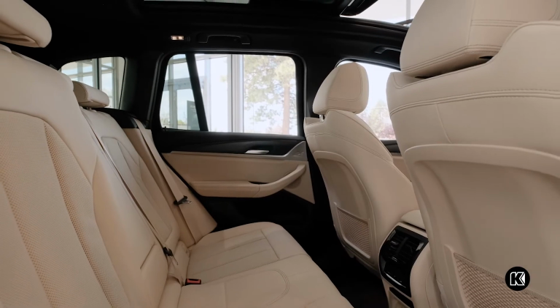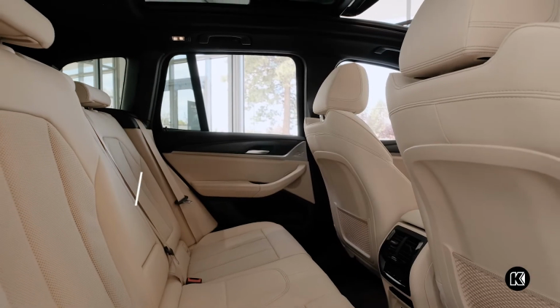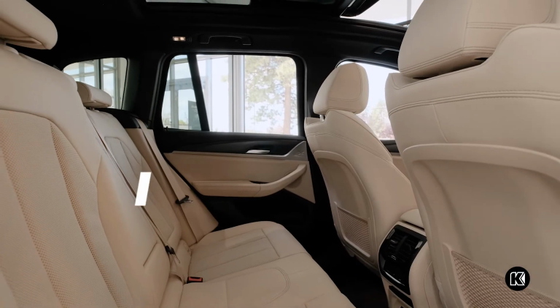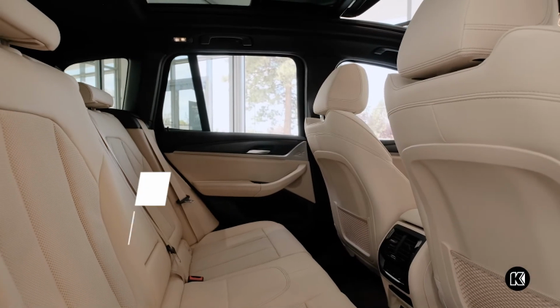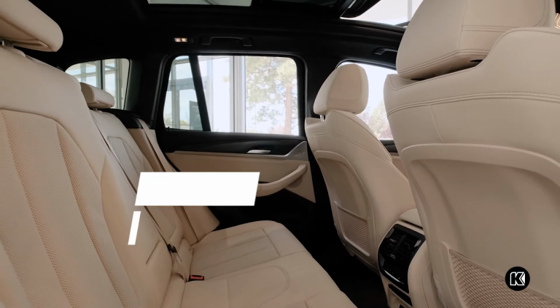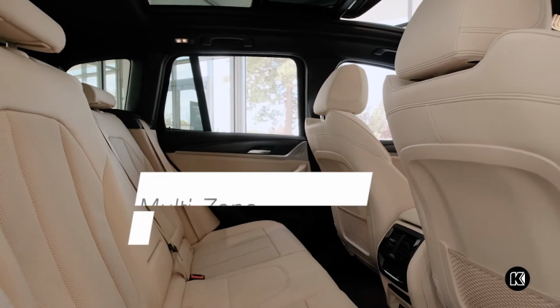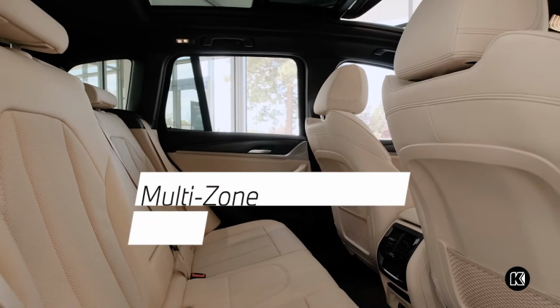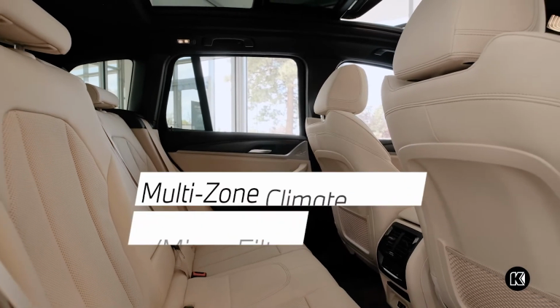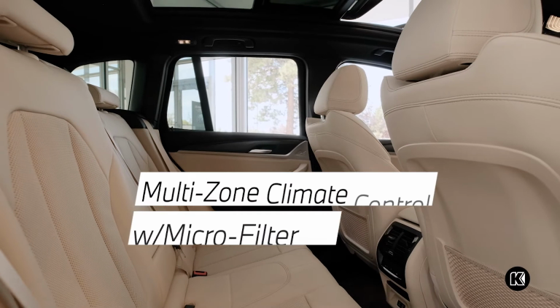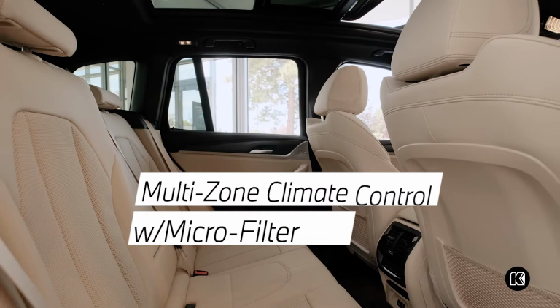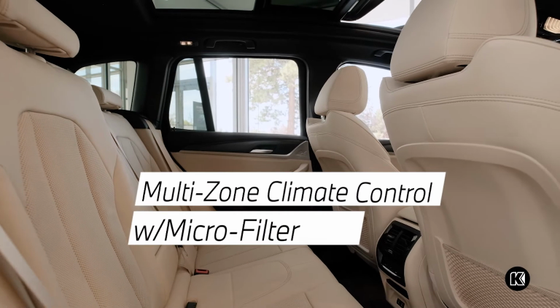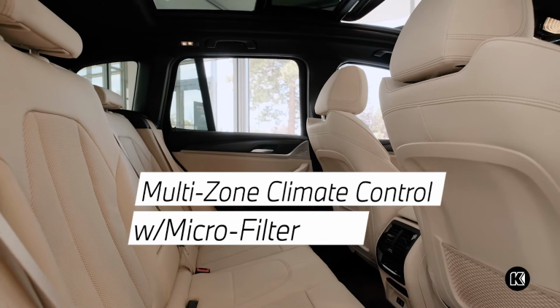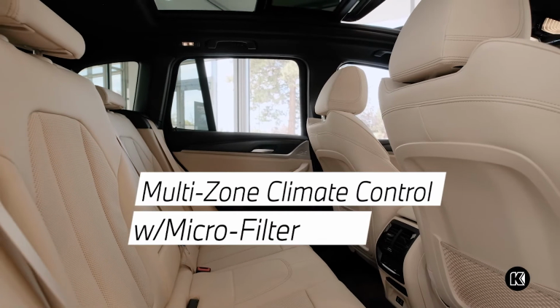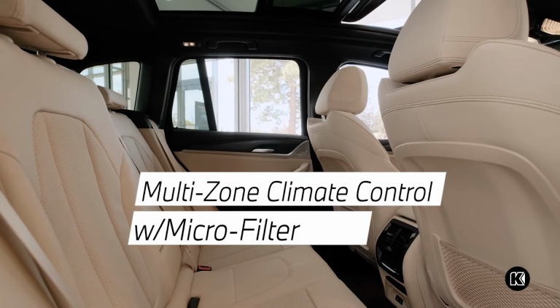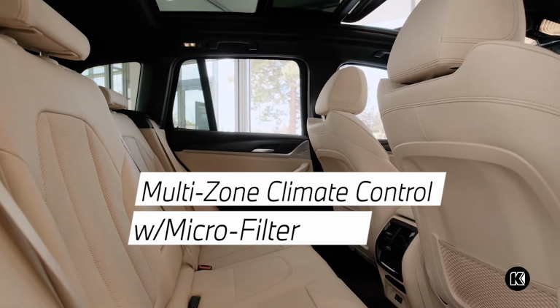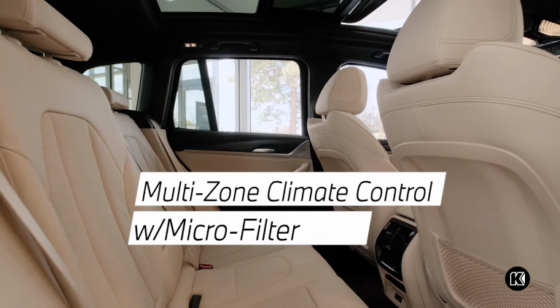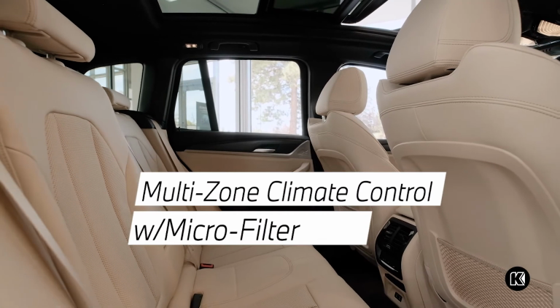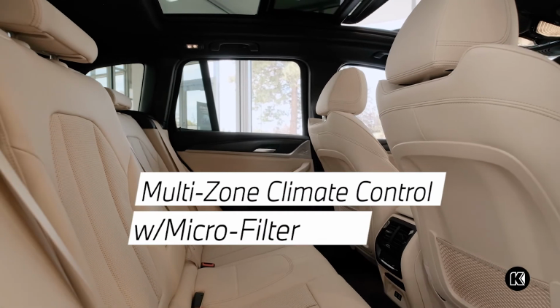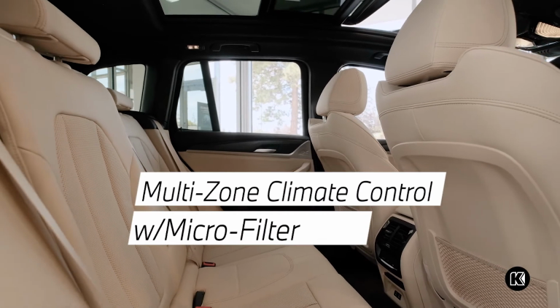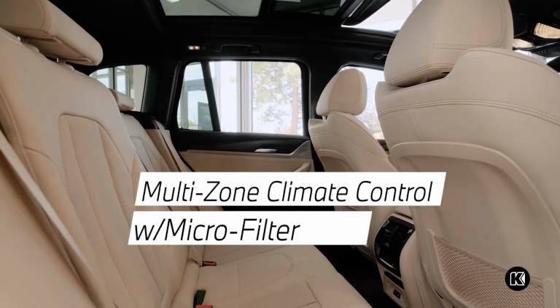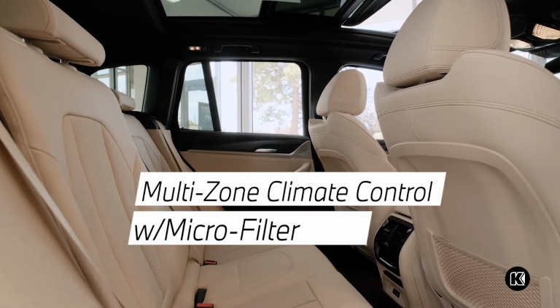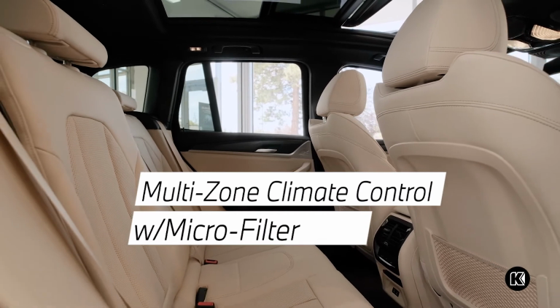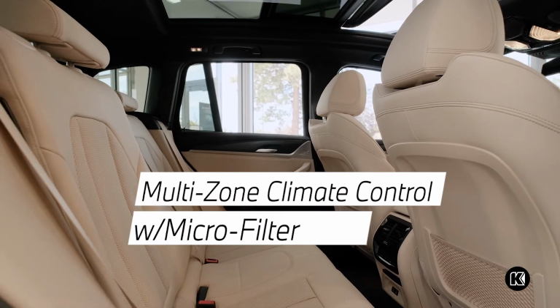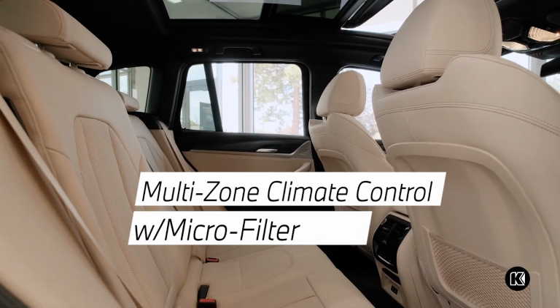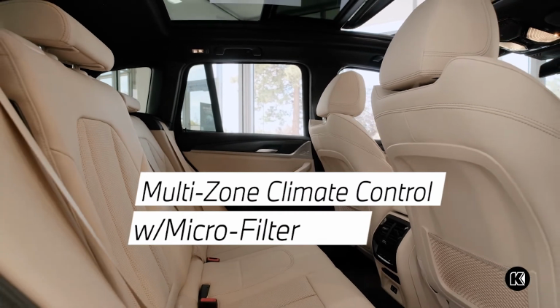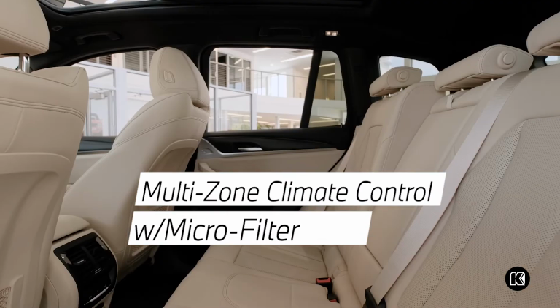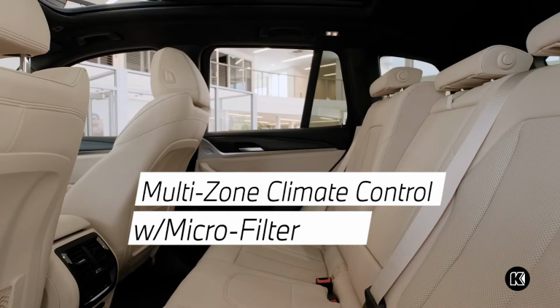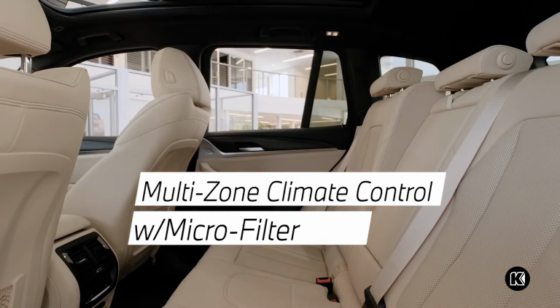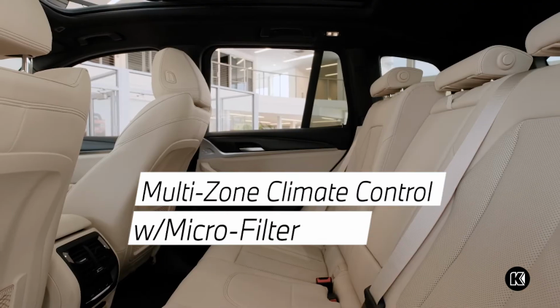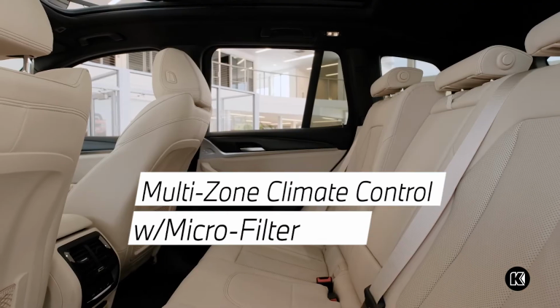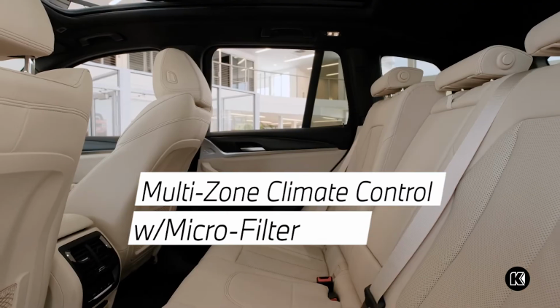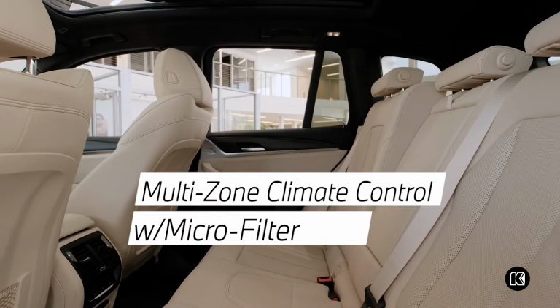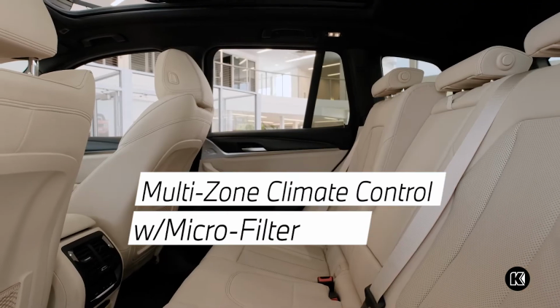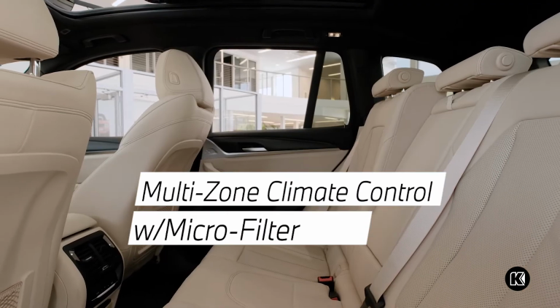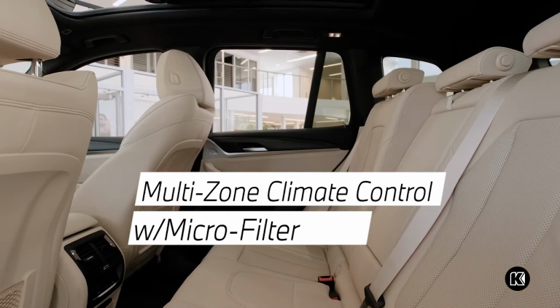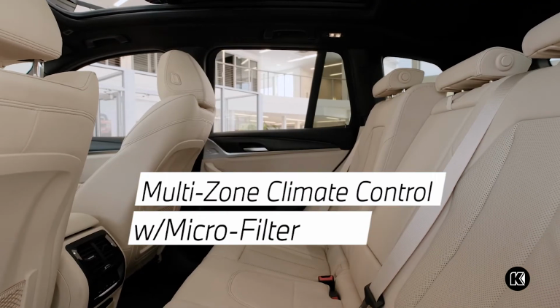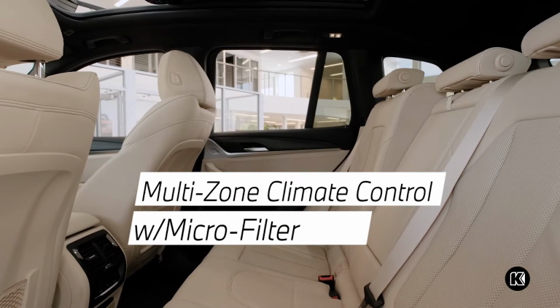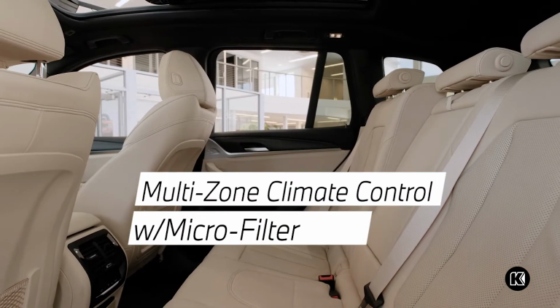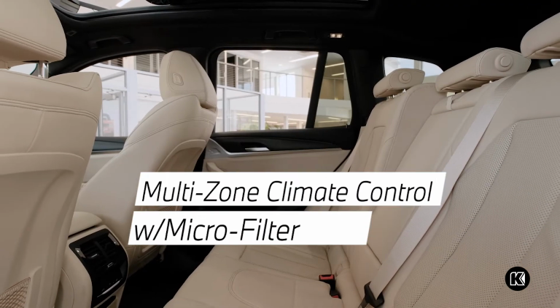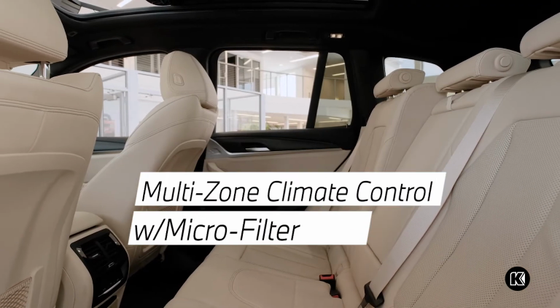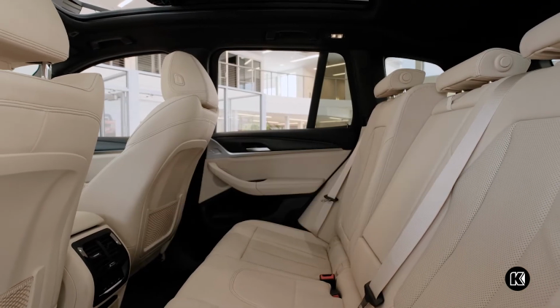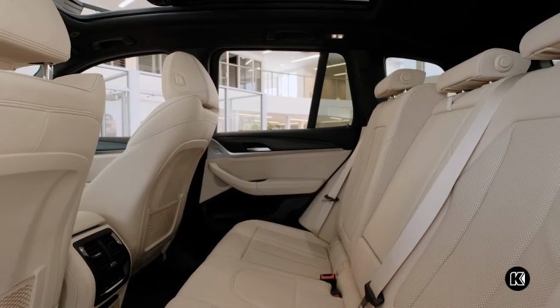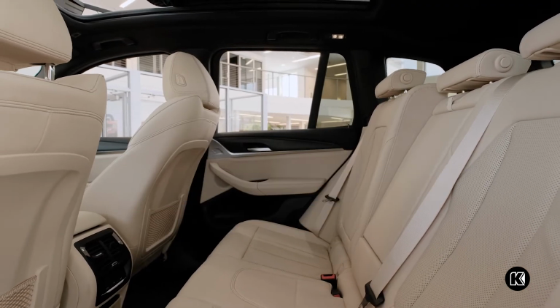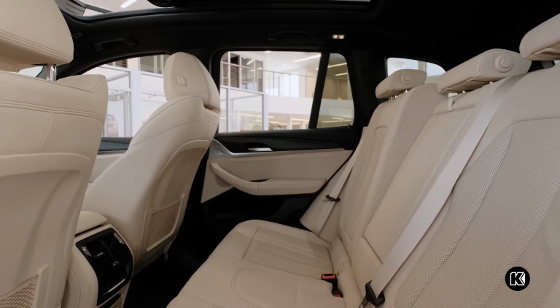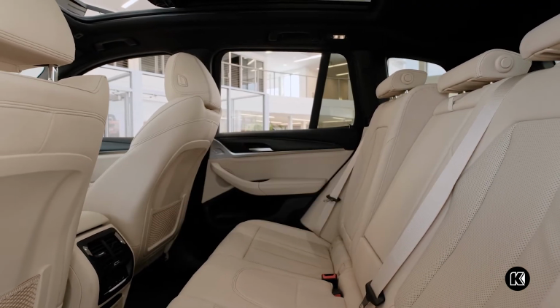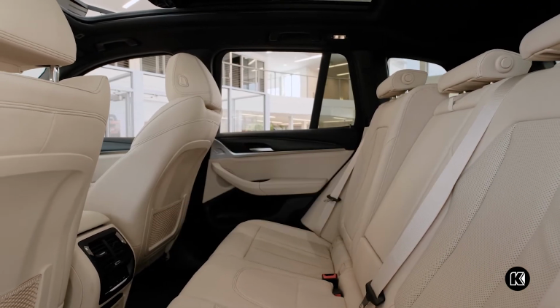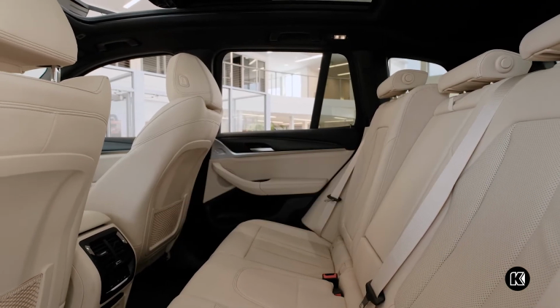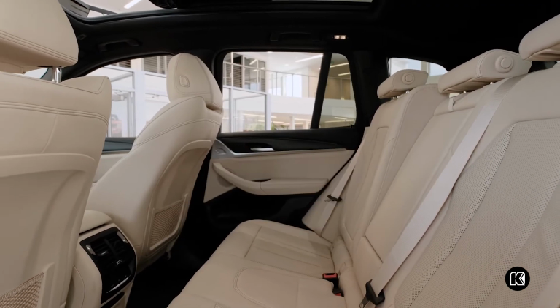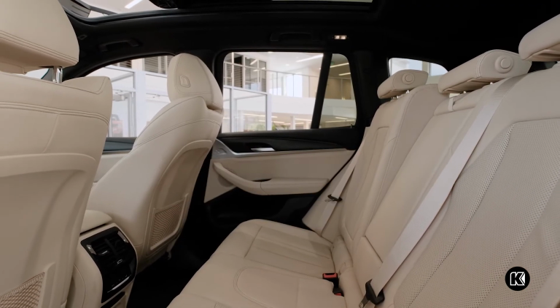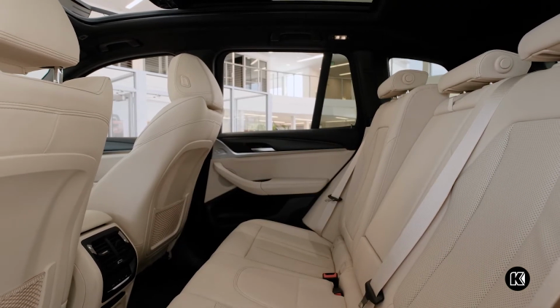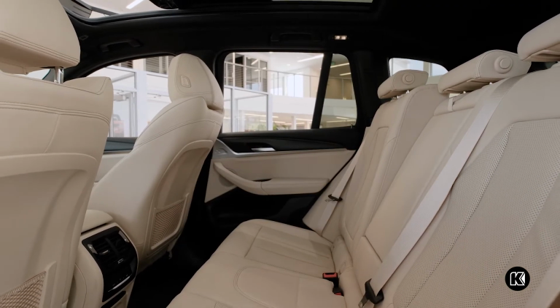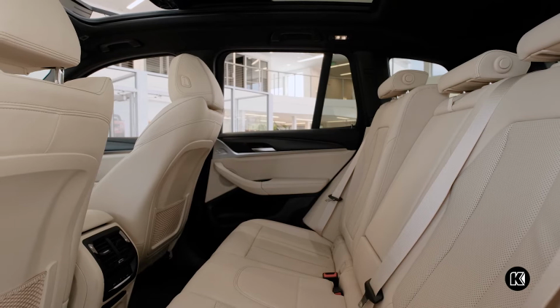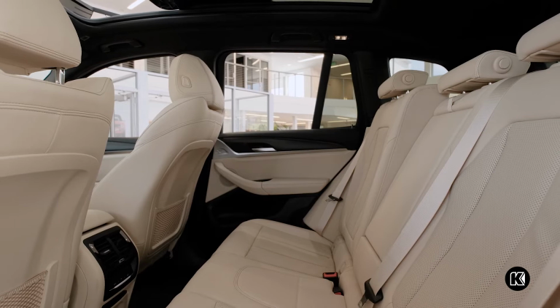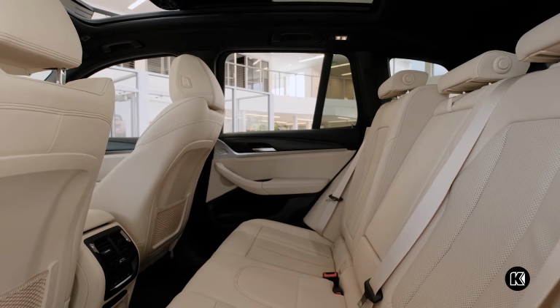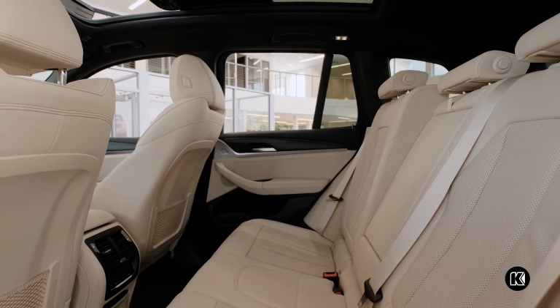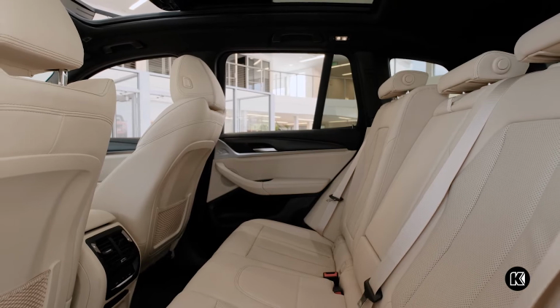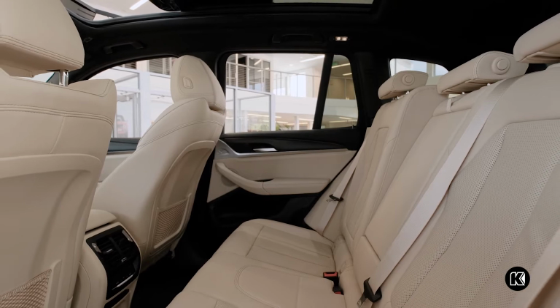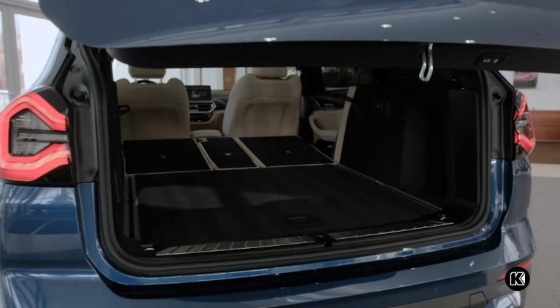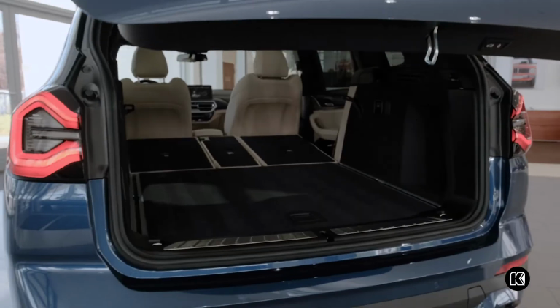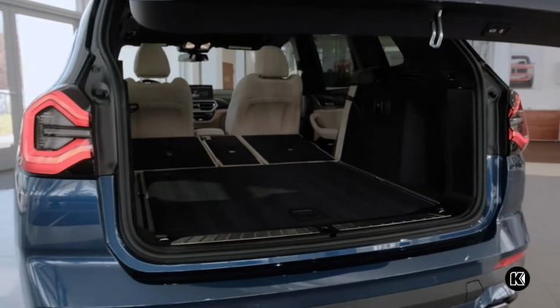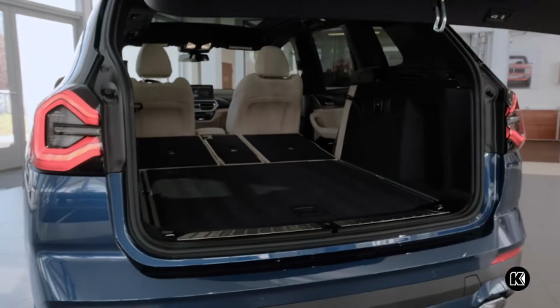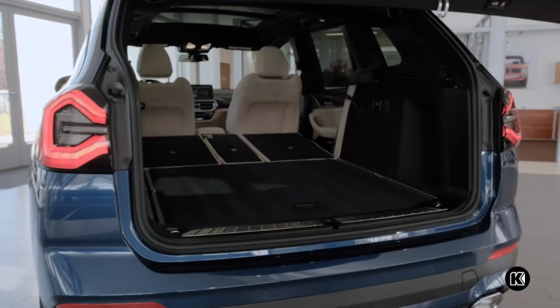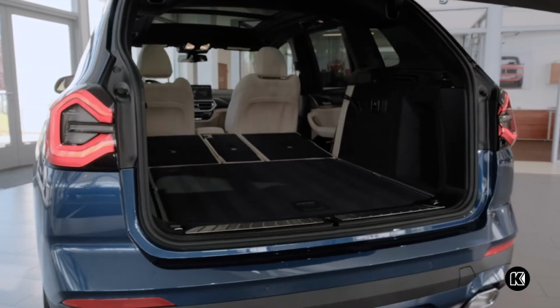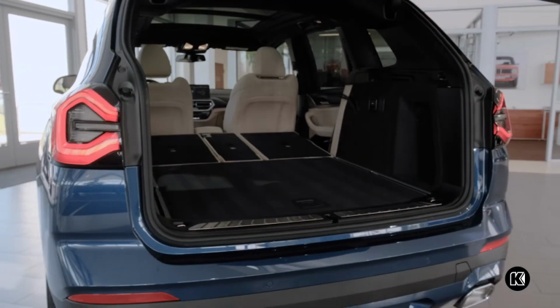Multi-zone climate control, which includes micro-filtered automatic air recirculation, ensures a comfortable and healthy ride for all passengers.